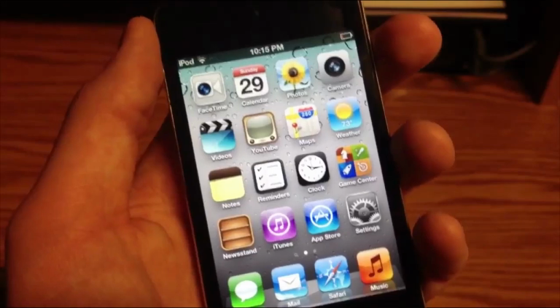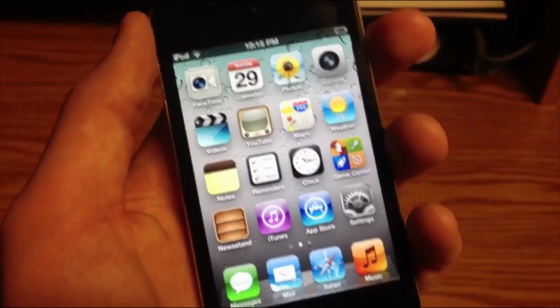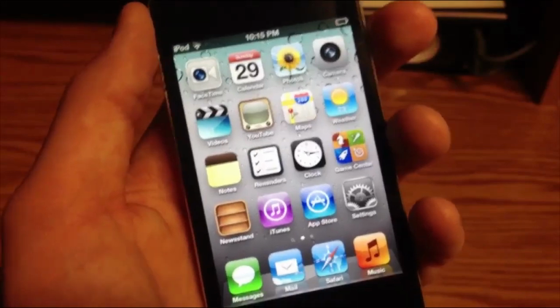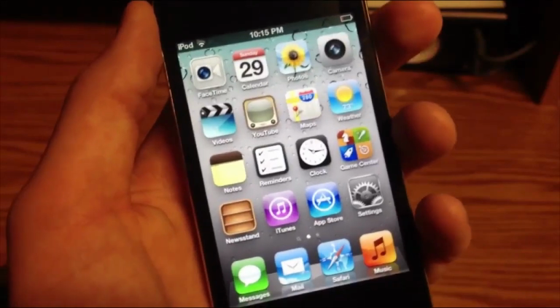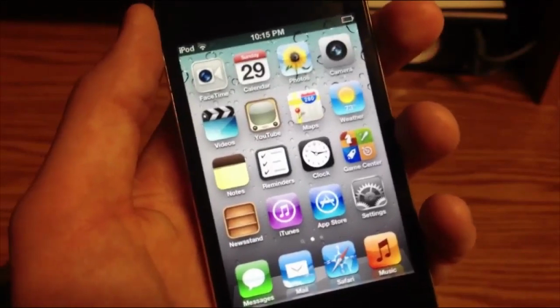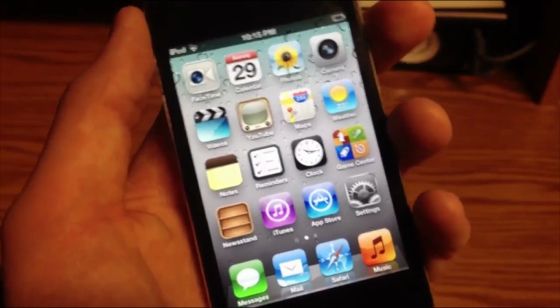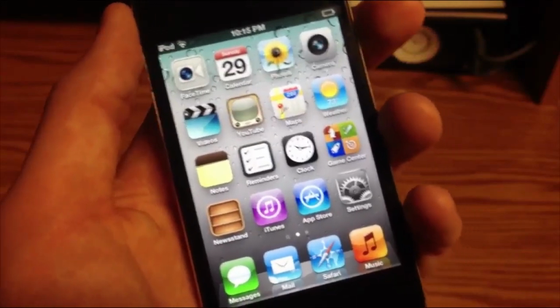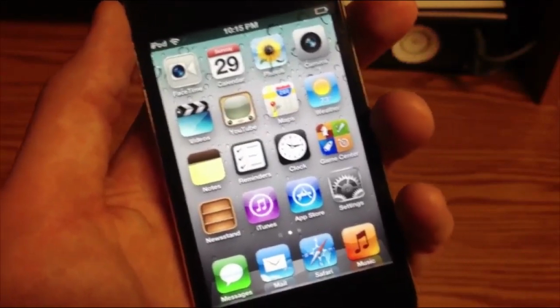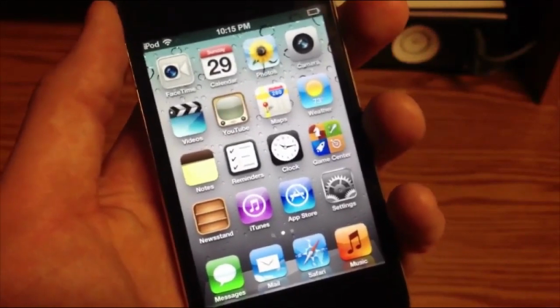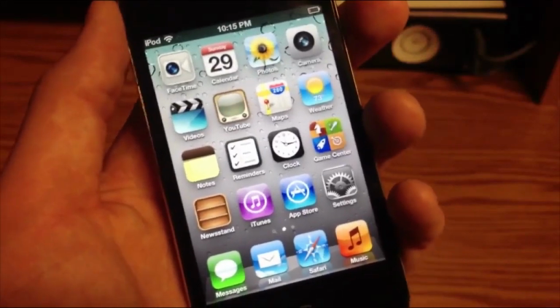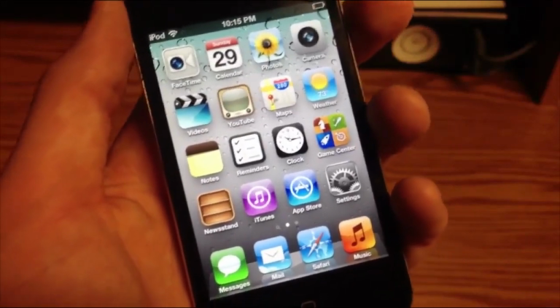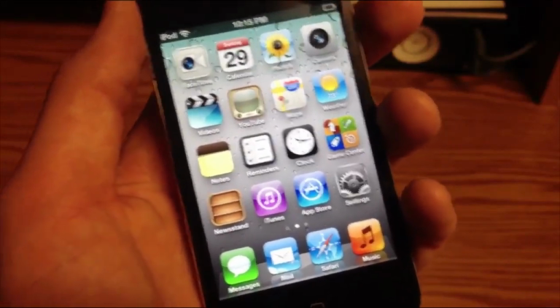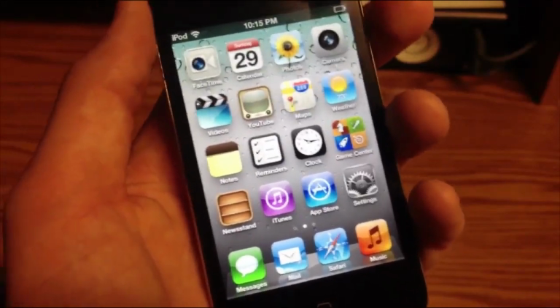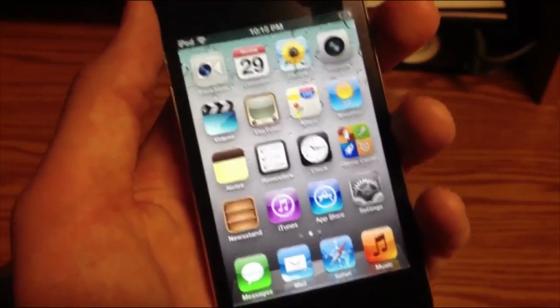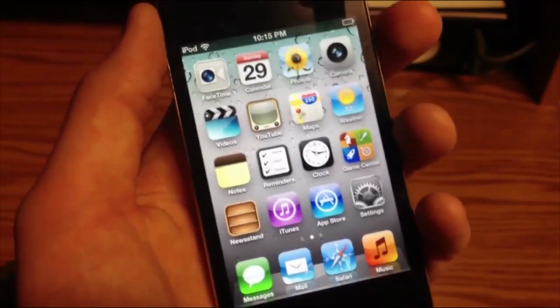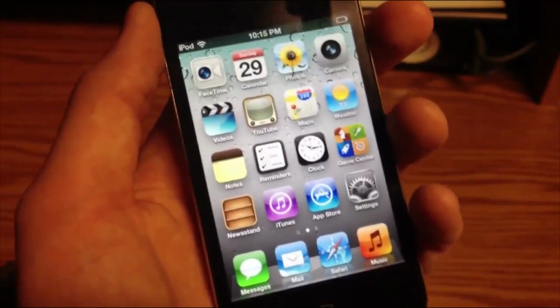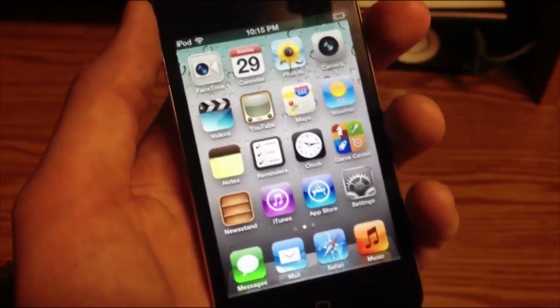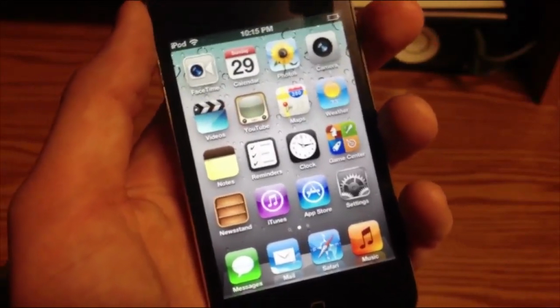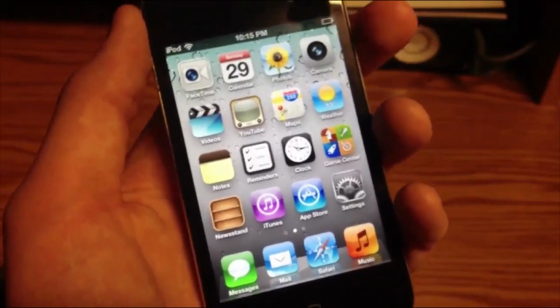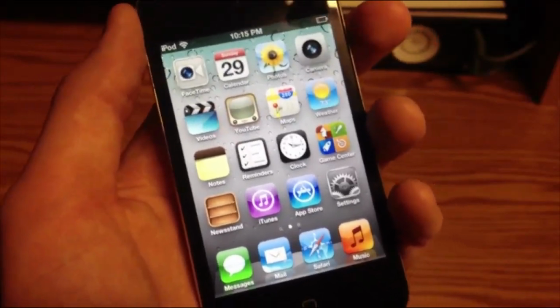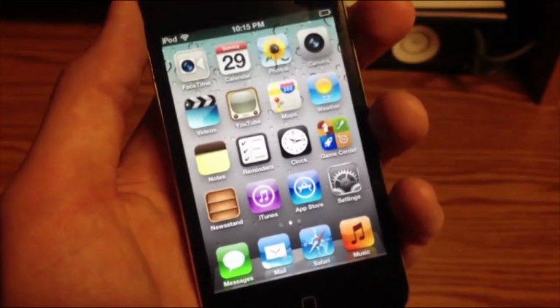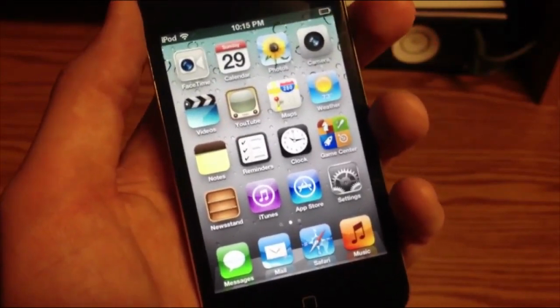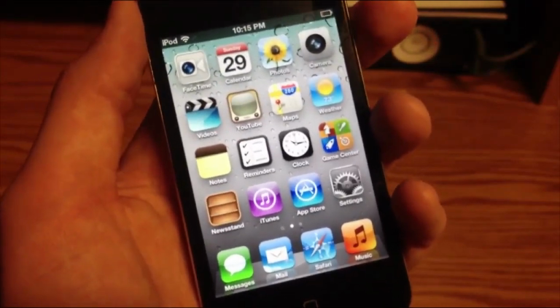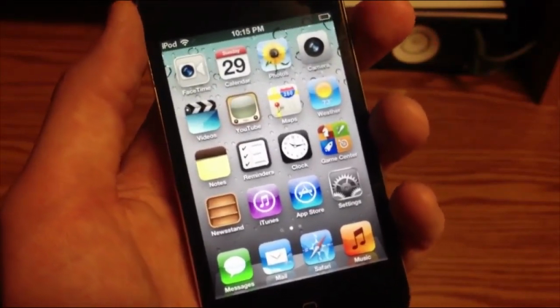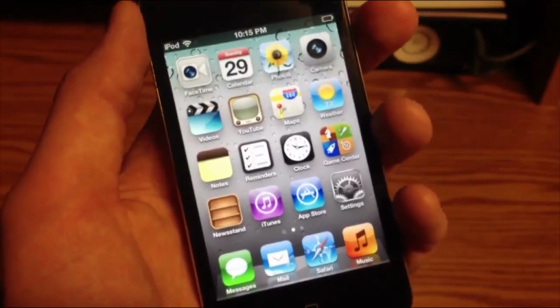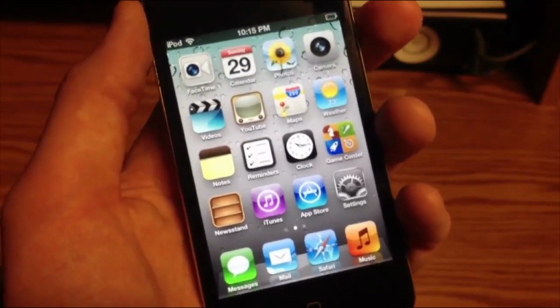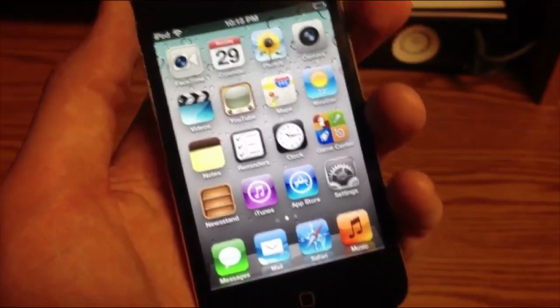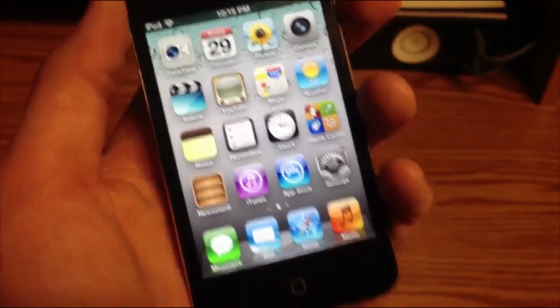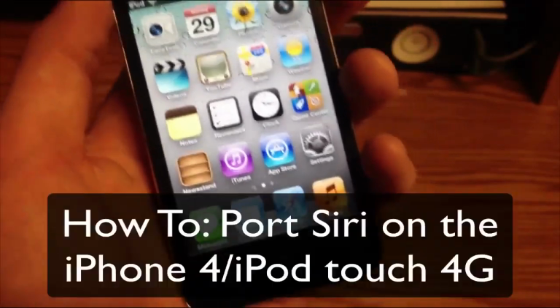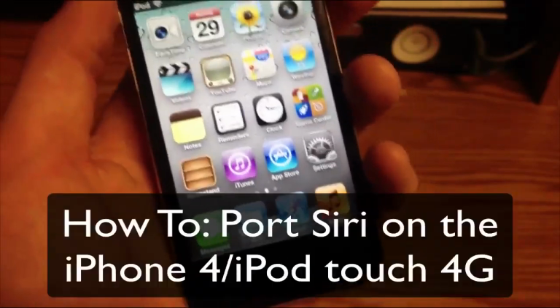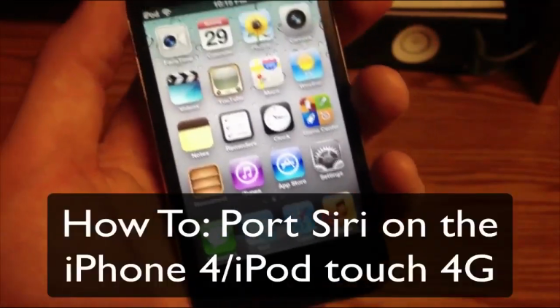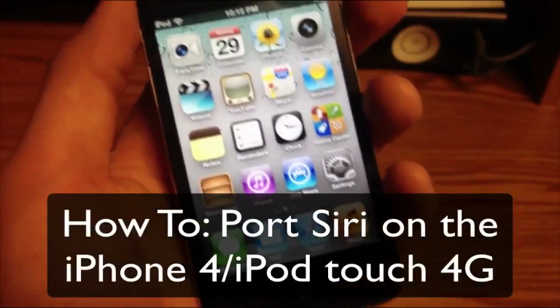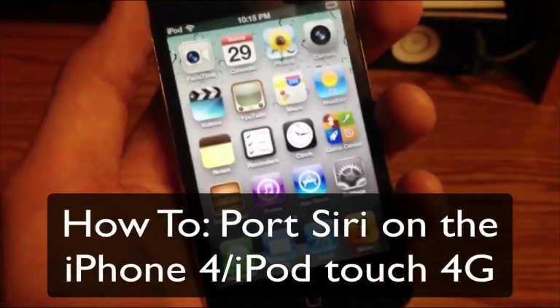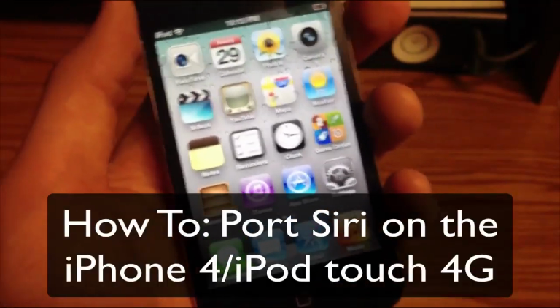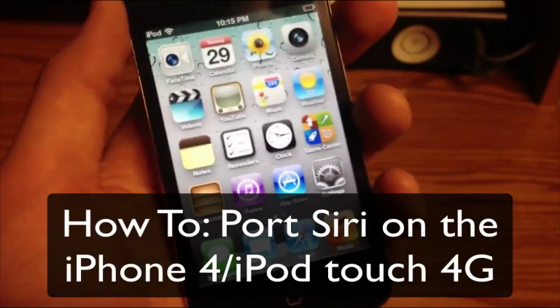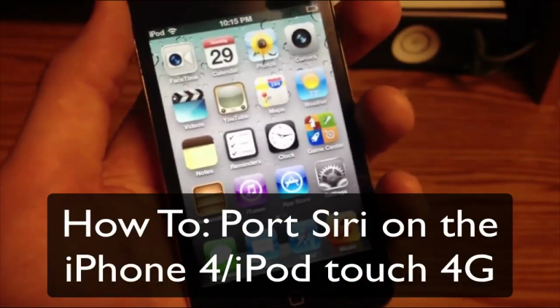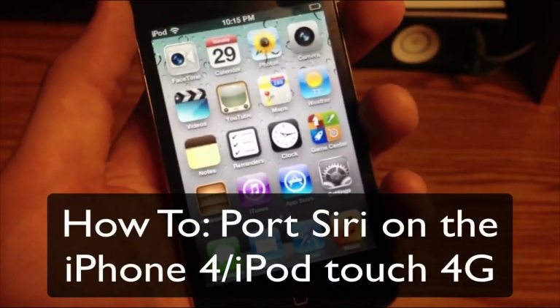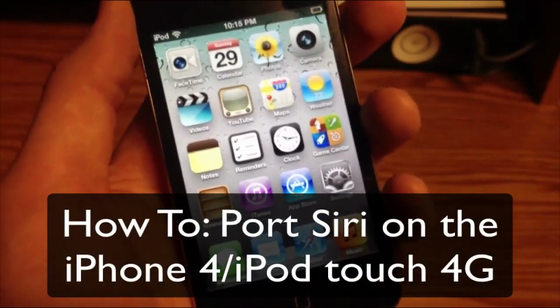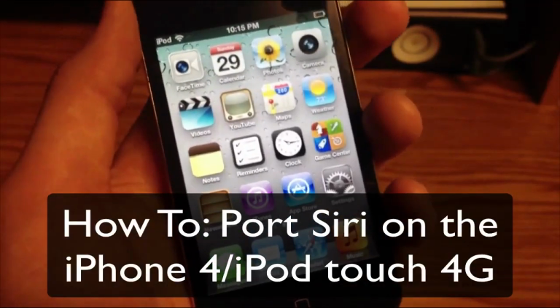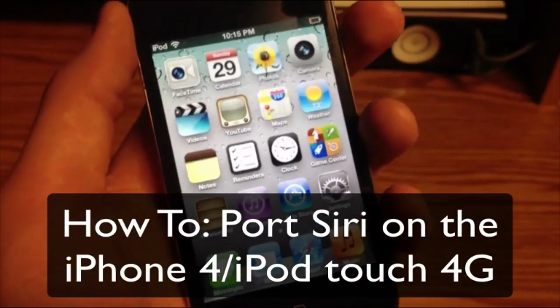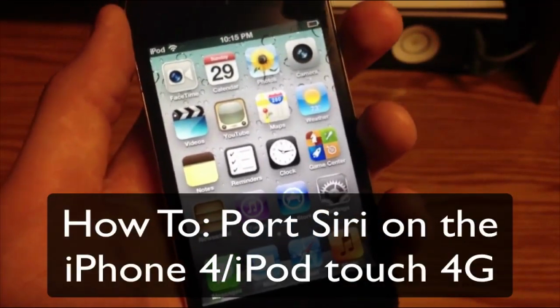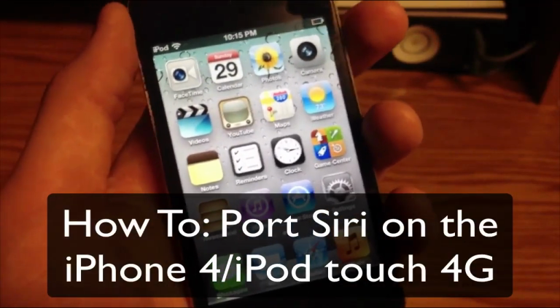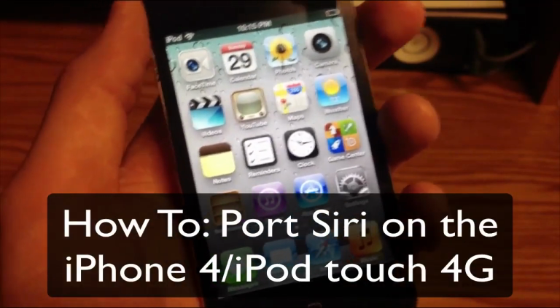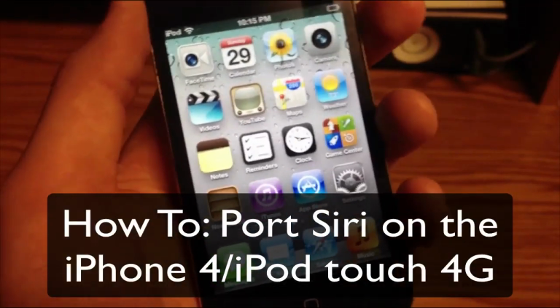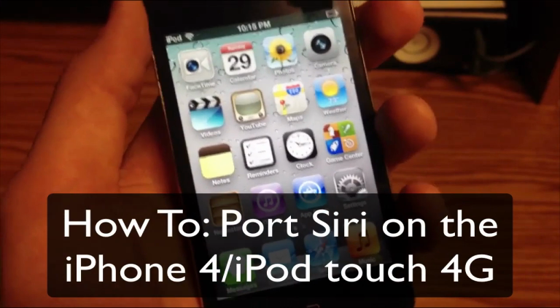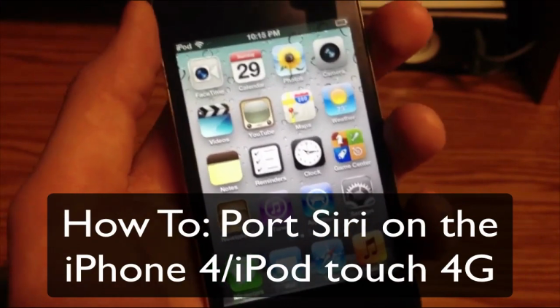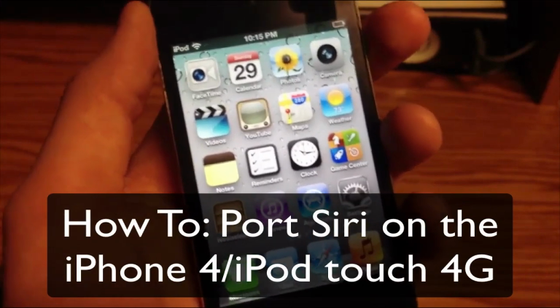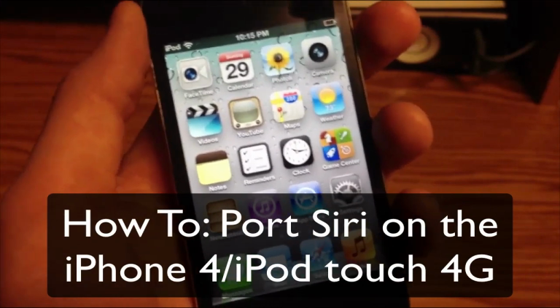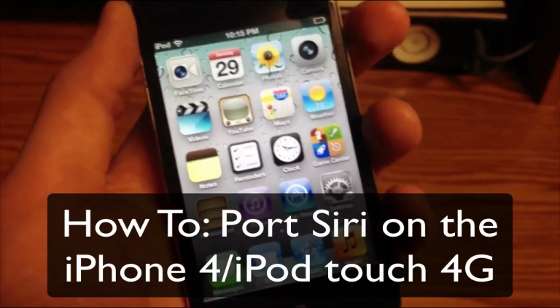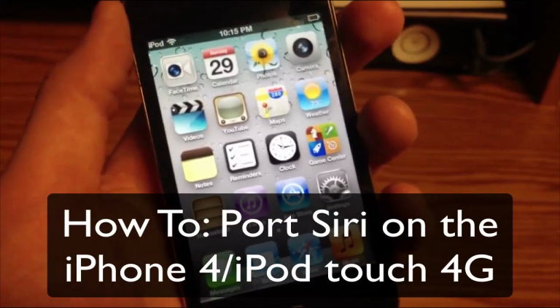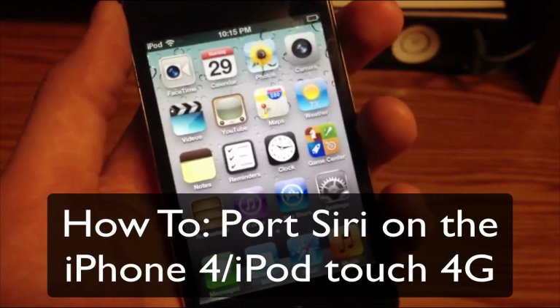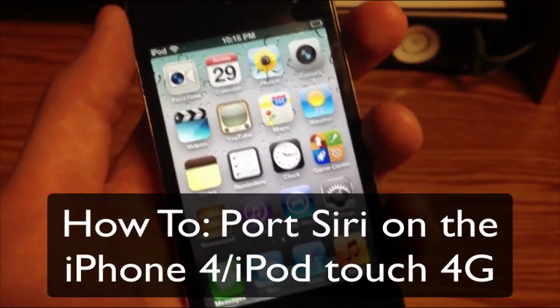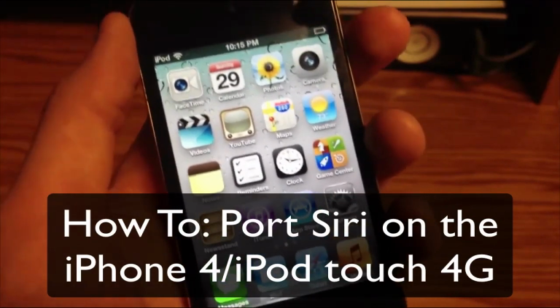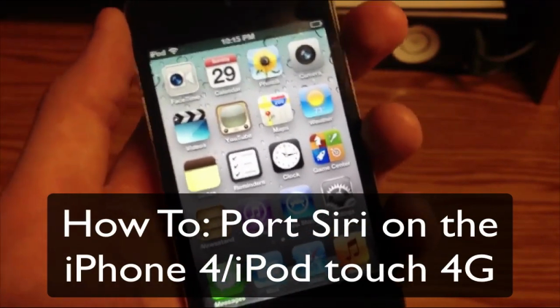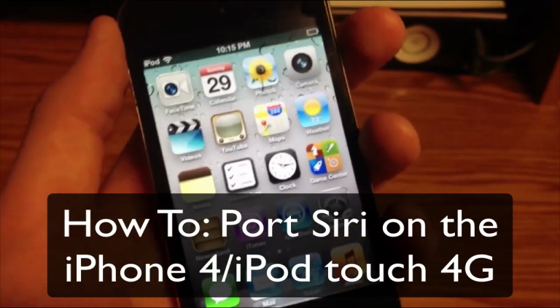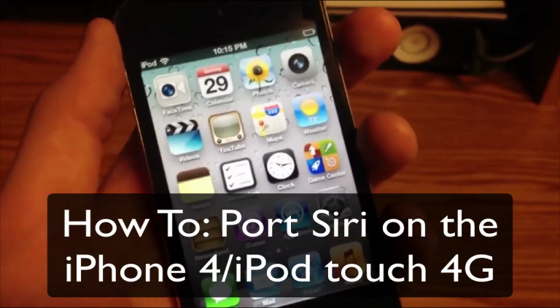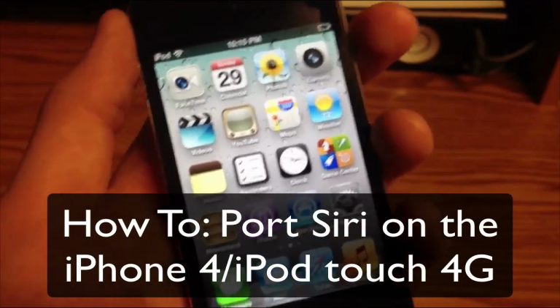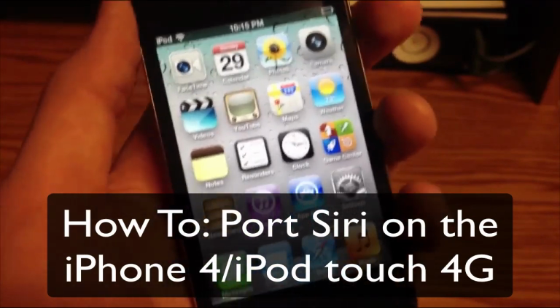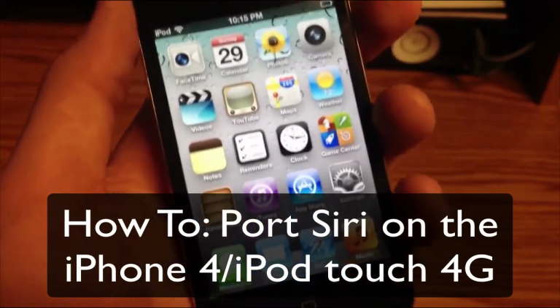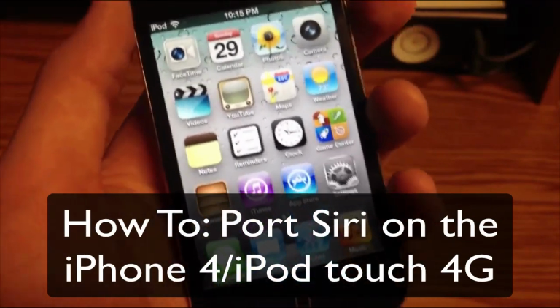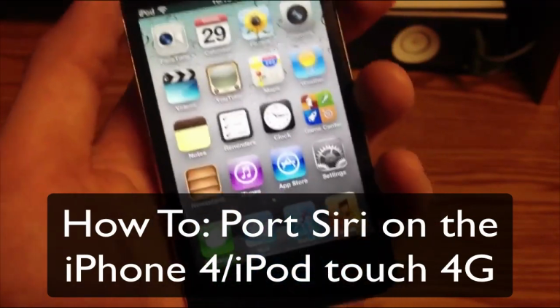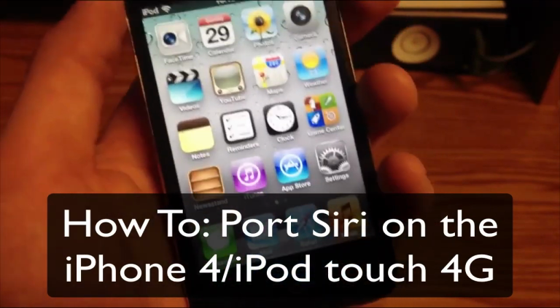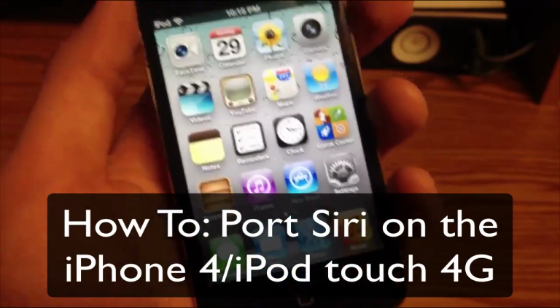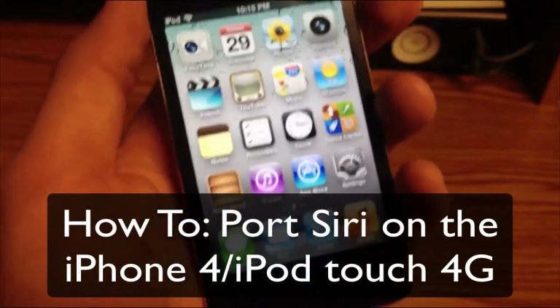What's going on YouTube, it's Mike here, and today guys I'm going to be showing you how to get Siri on the iPhone 4, the iPod Touch 4, or the iPhone 3GS.